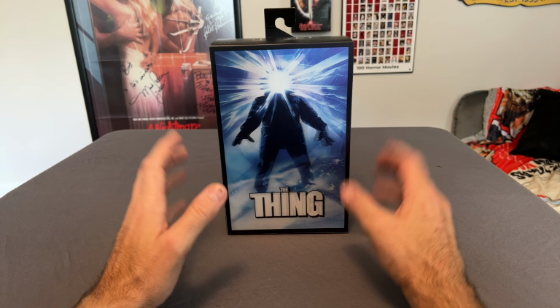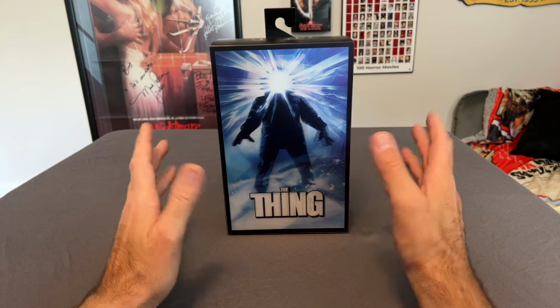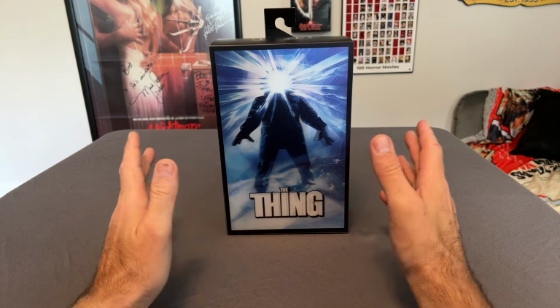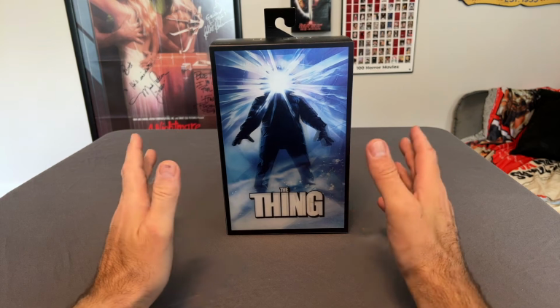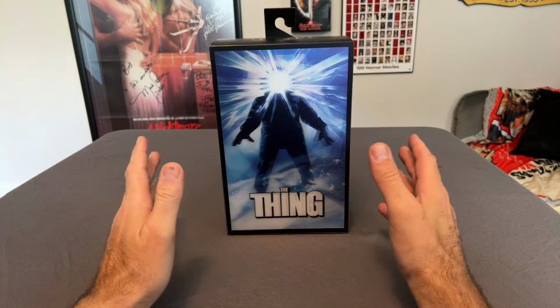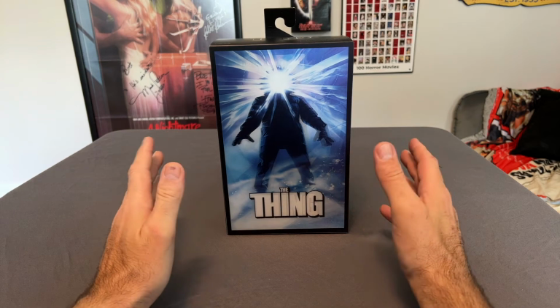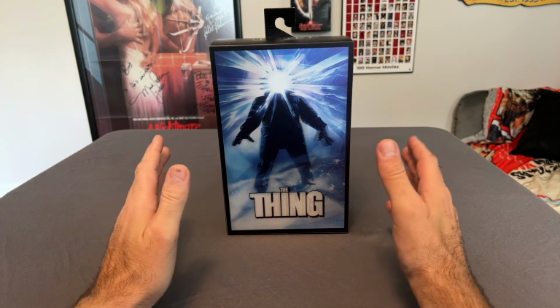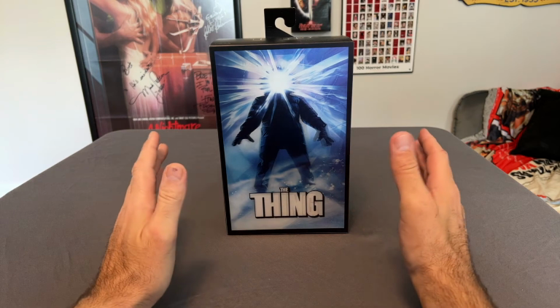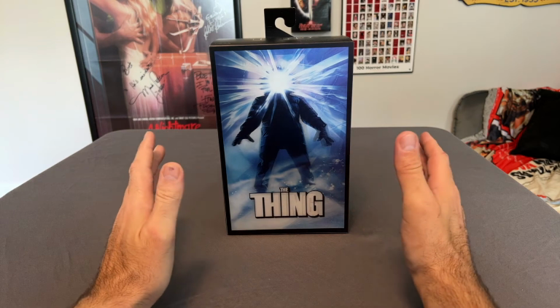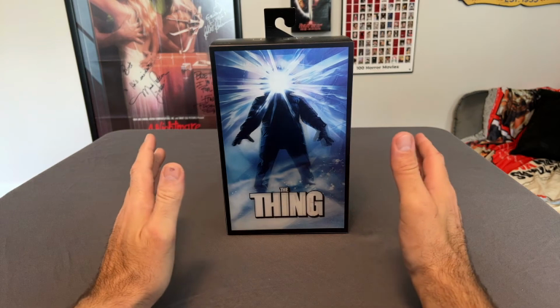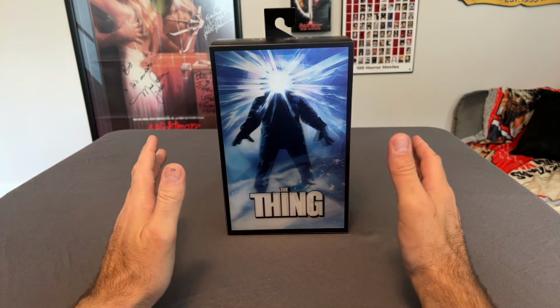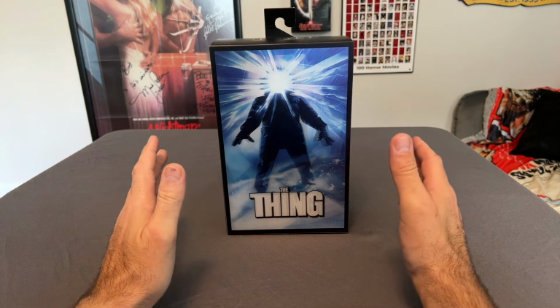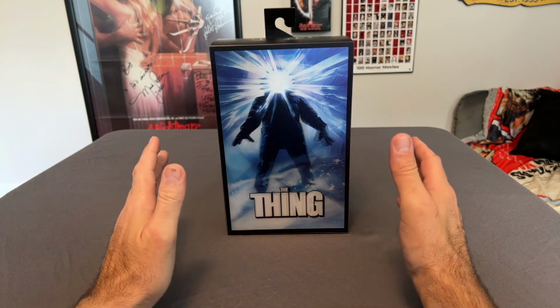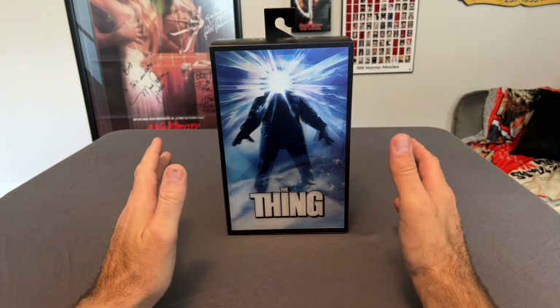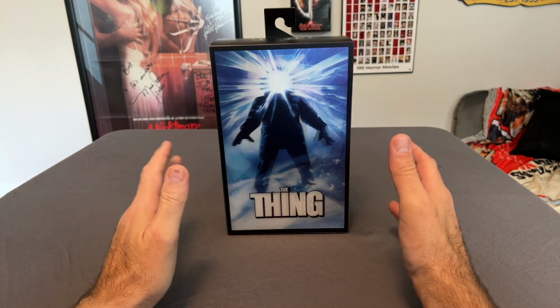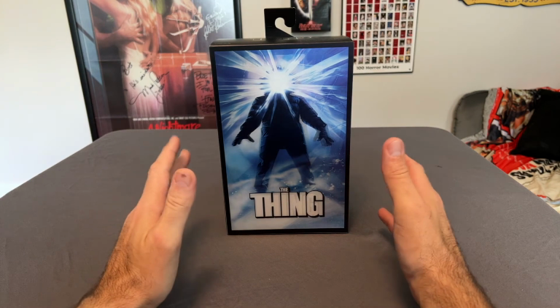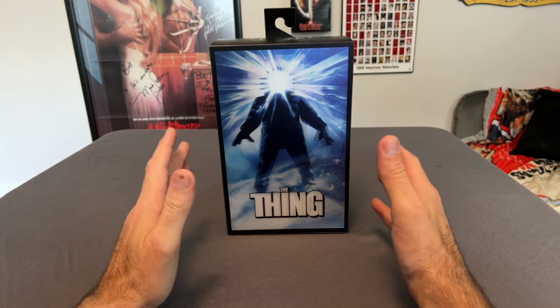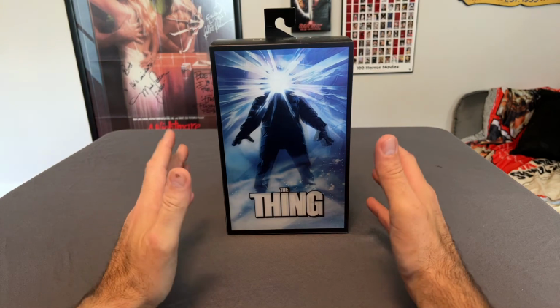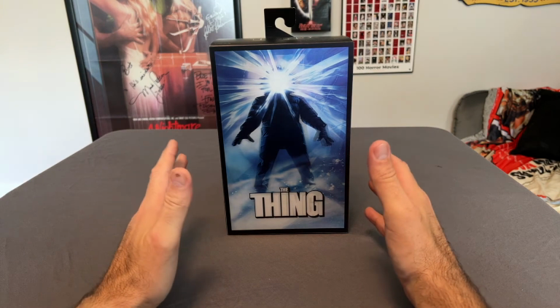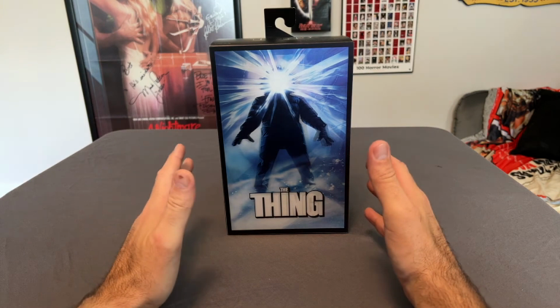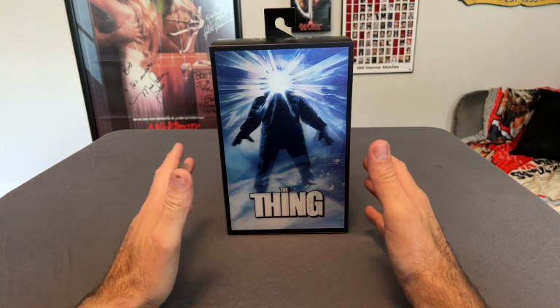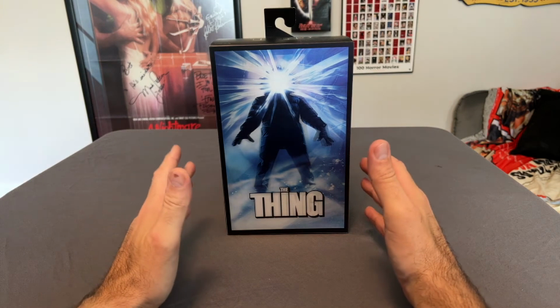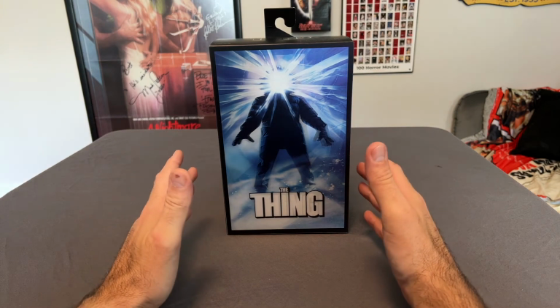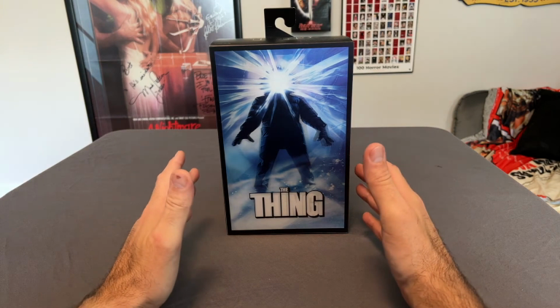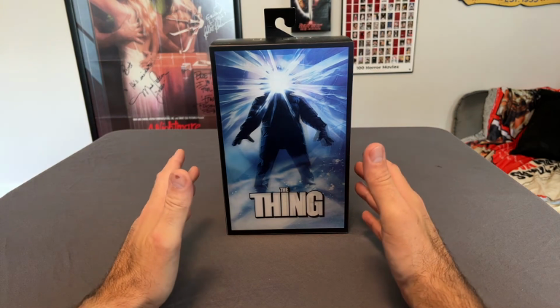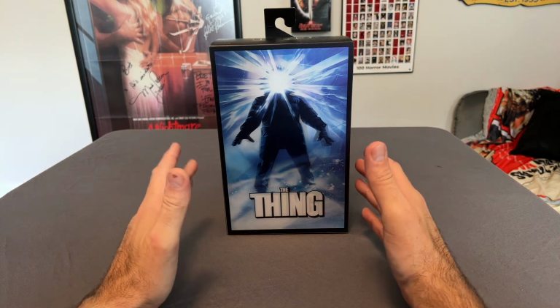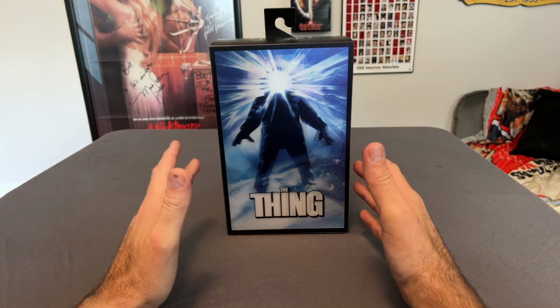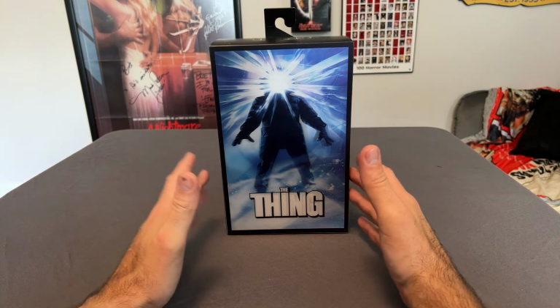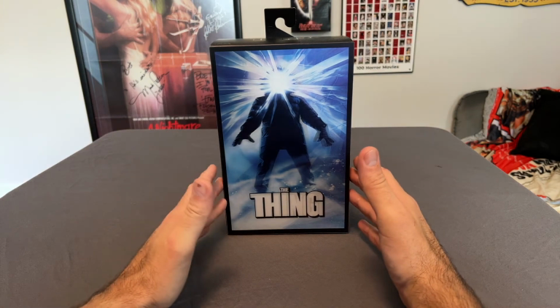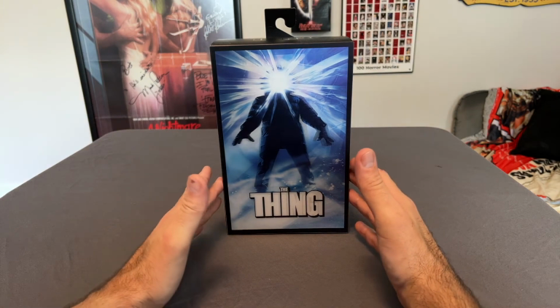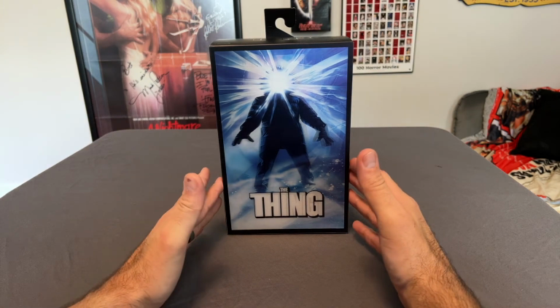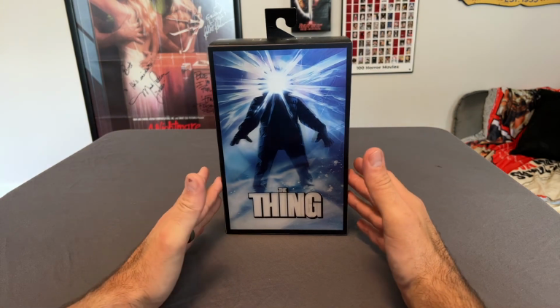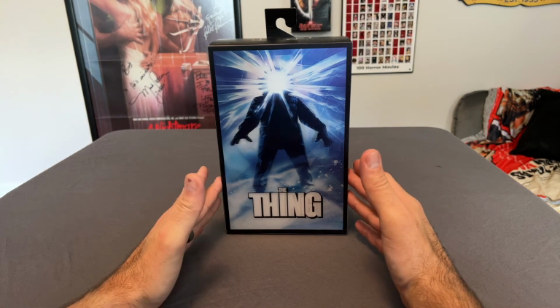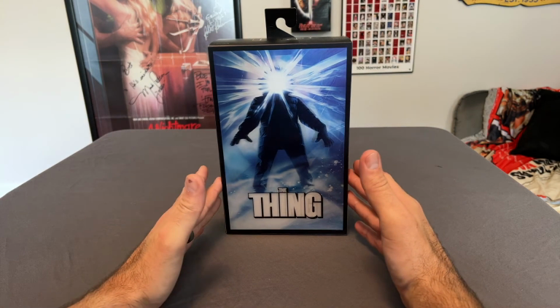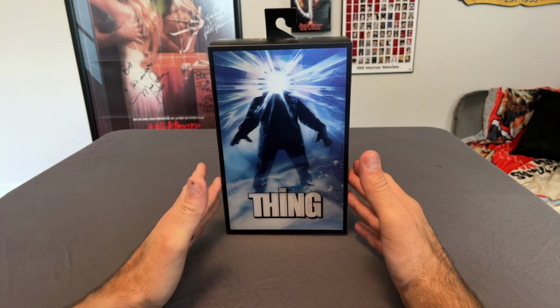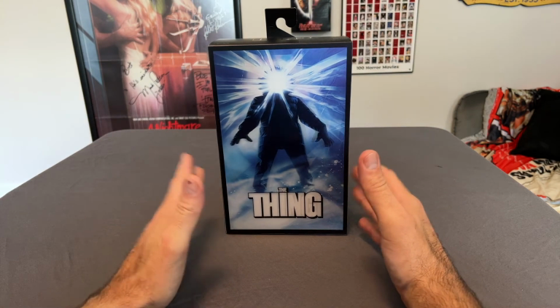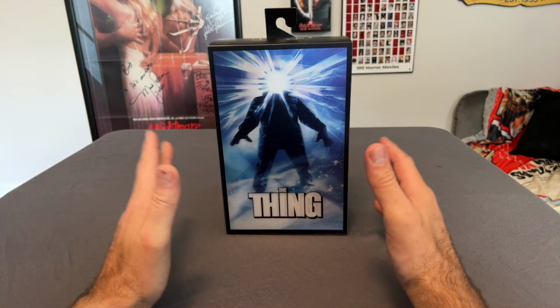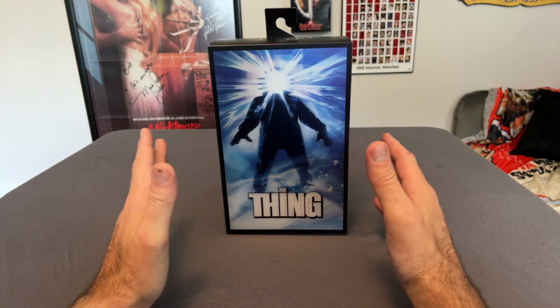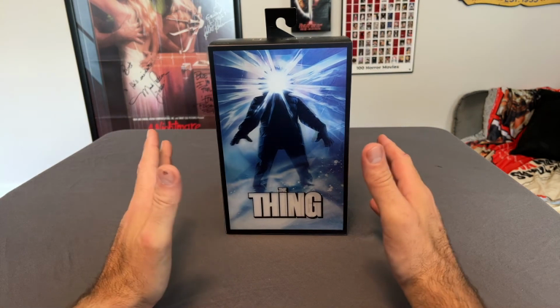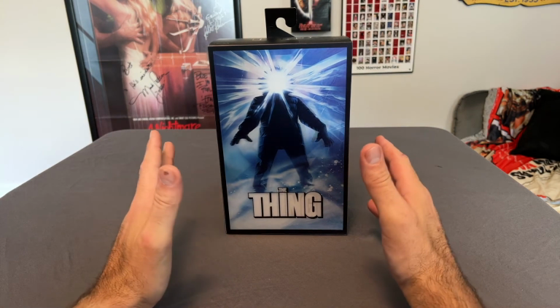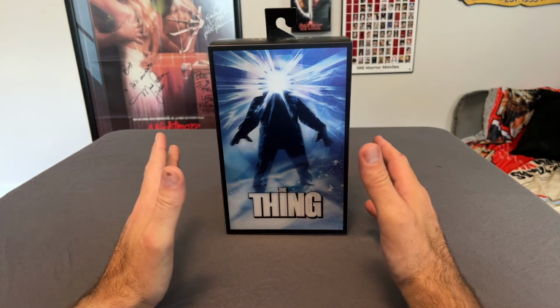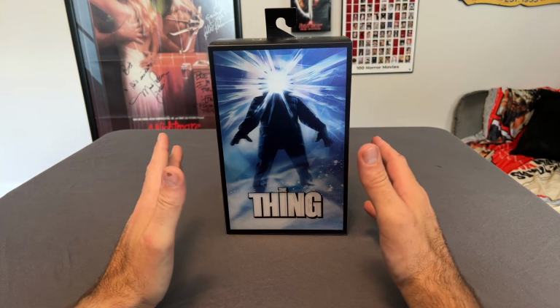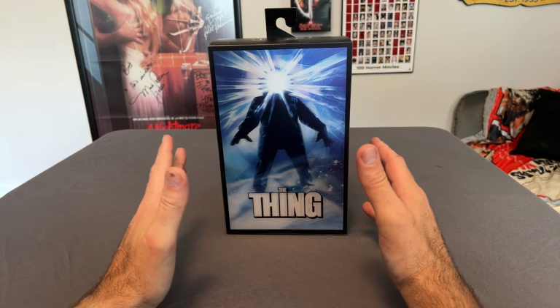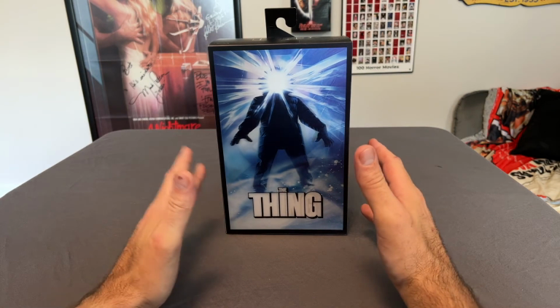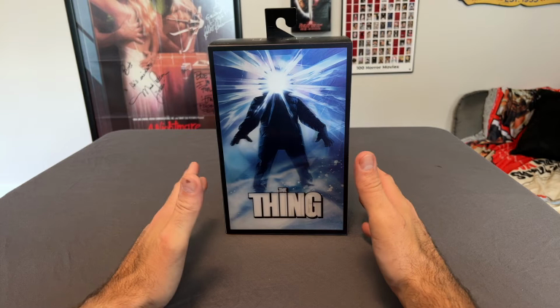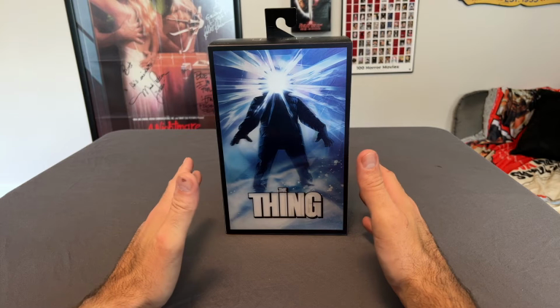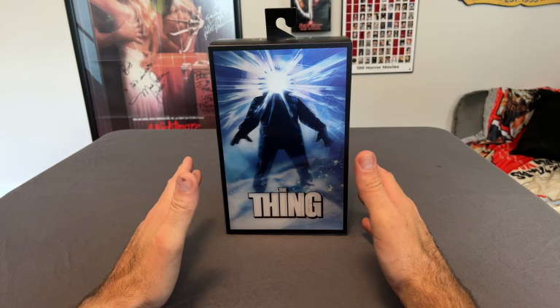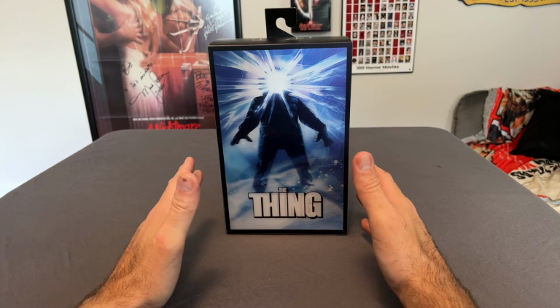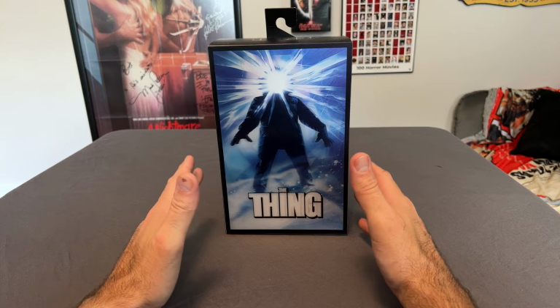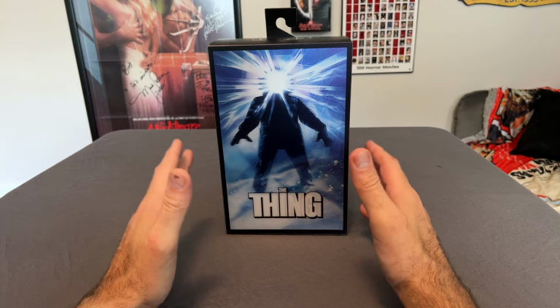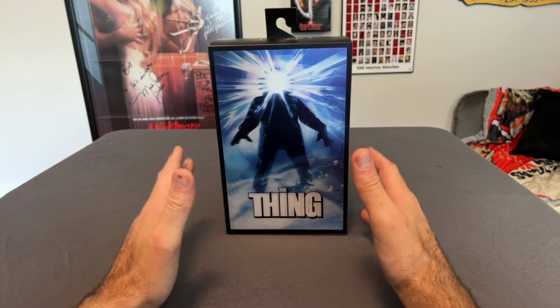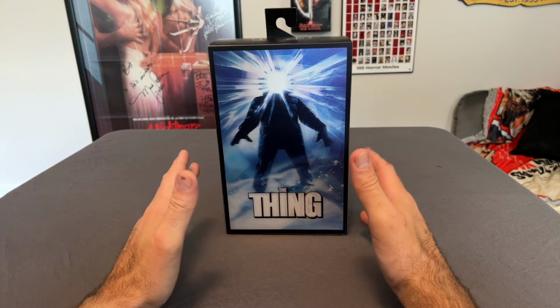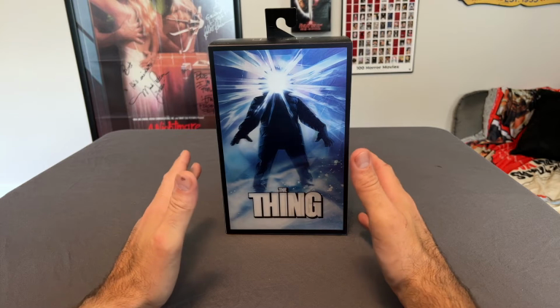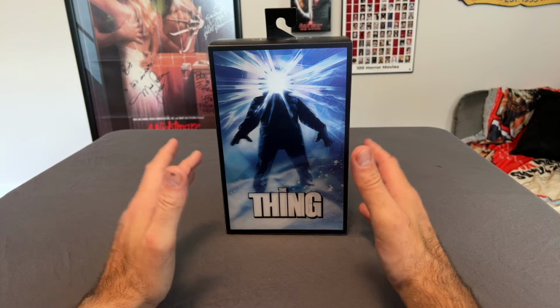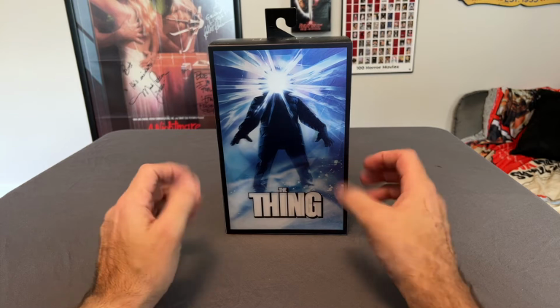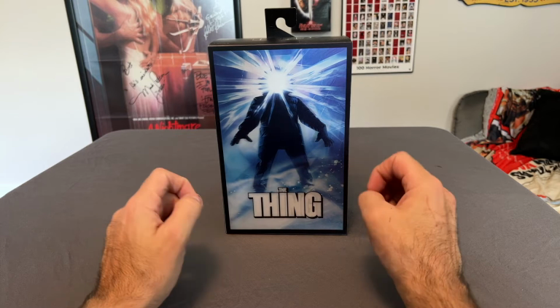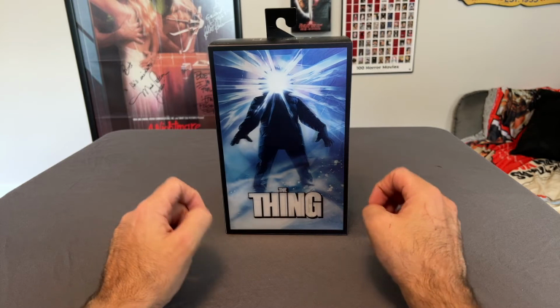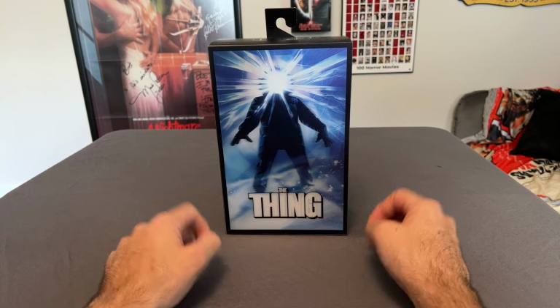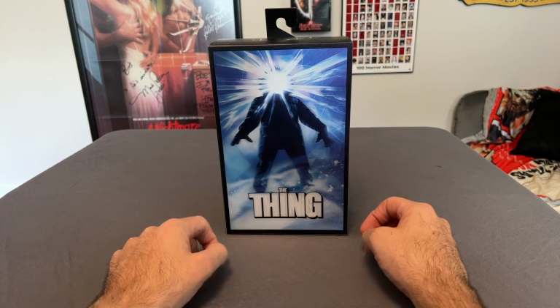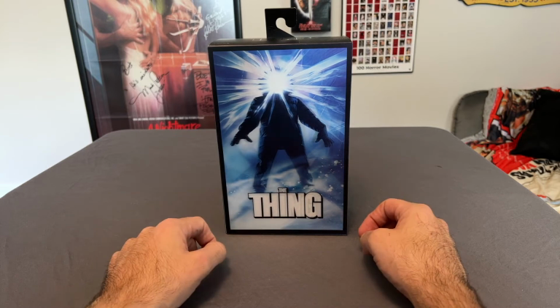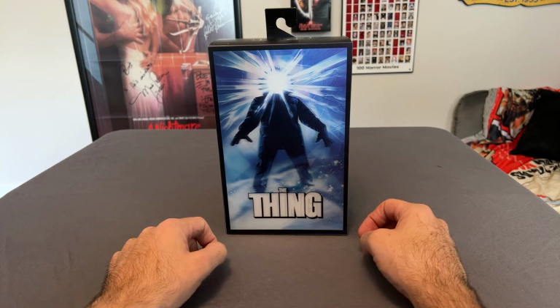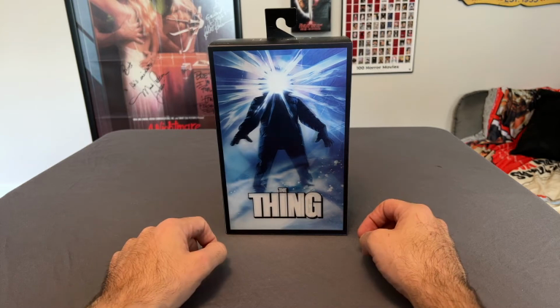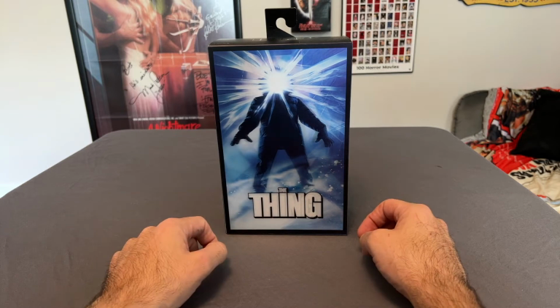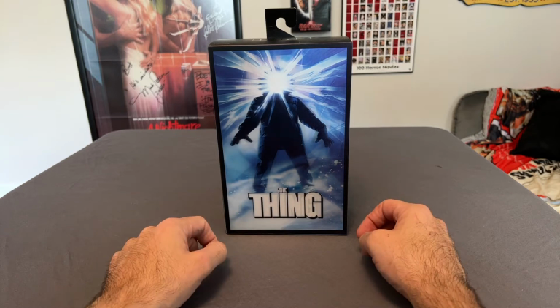In this video, we're going to discuss and review the brand new NECA San Diego Comic-Con exclusive The Thing movie poster figure.